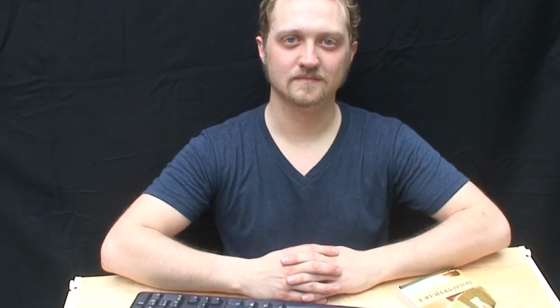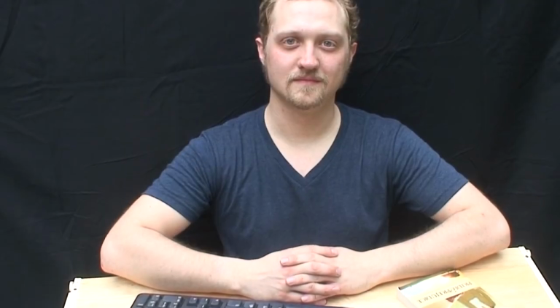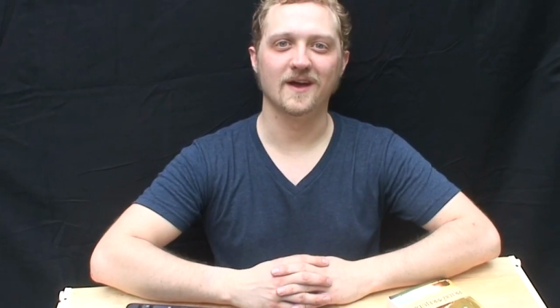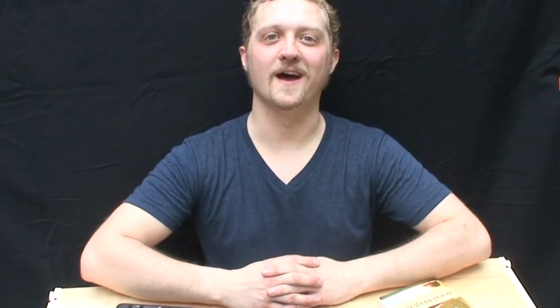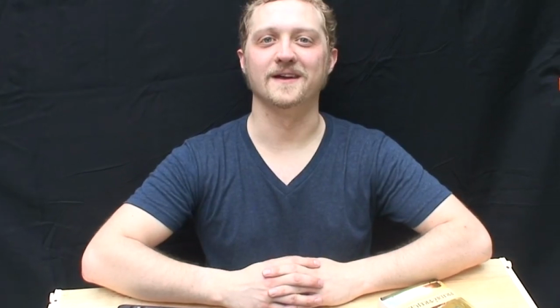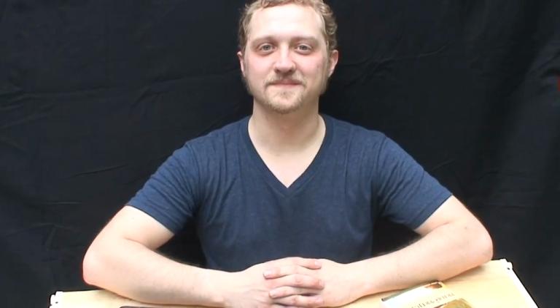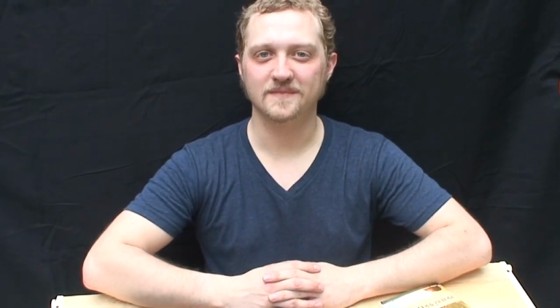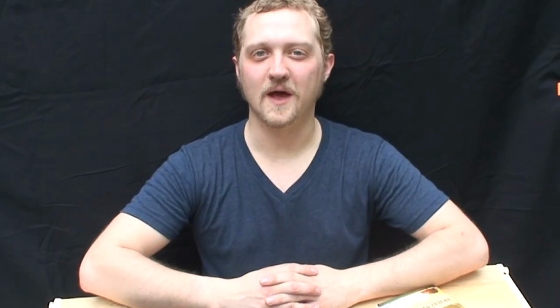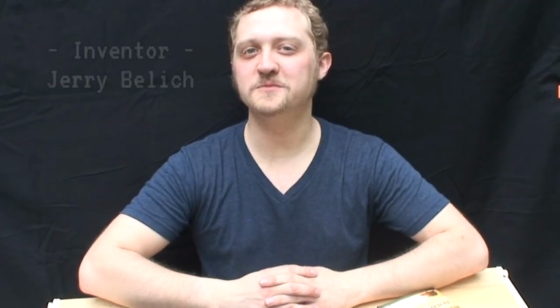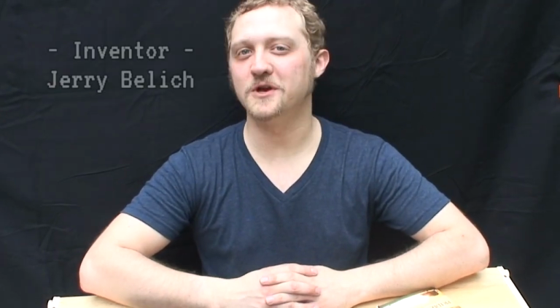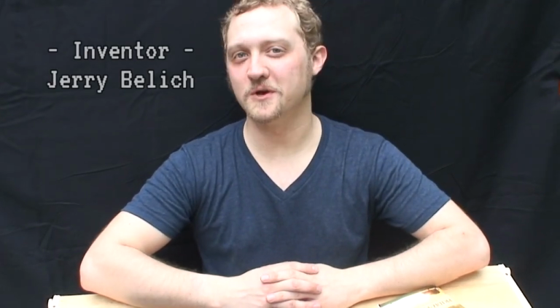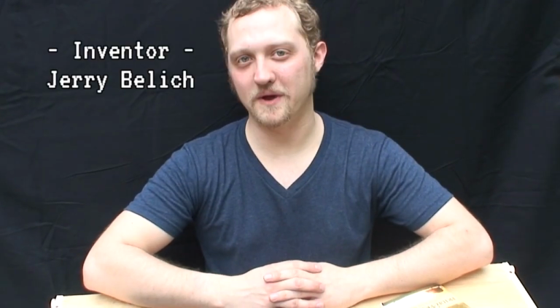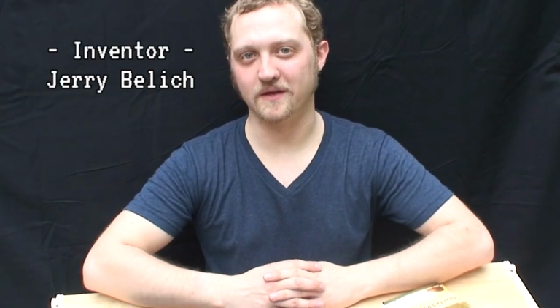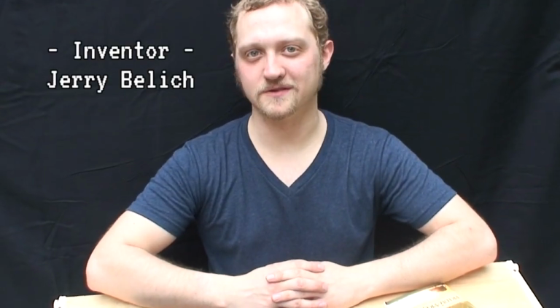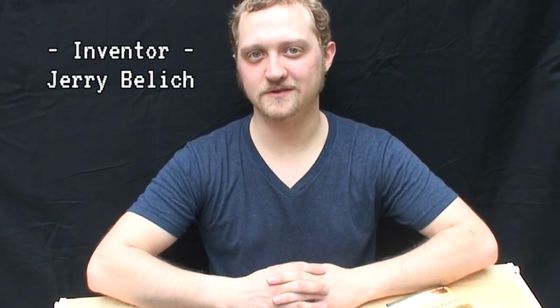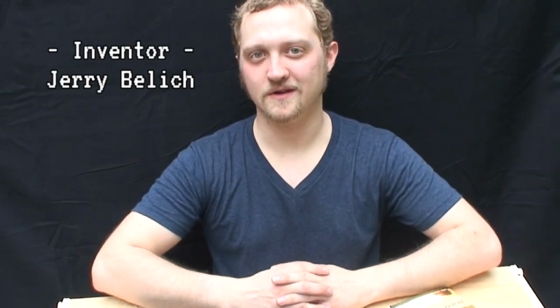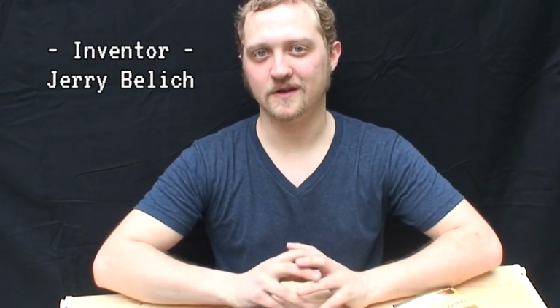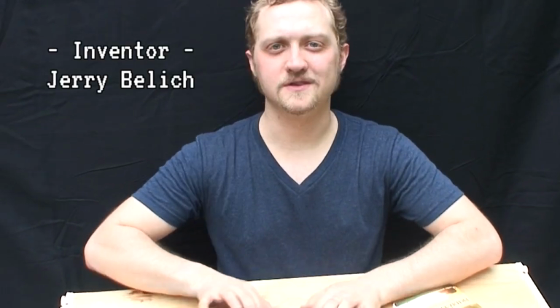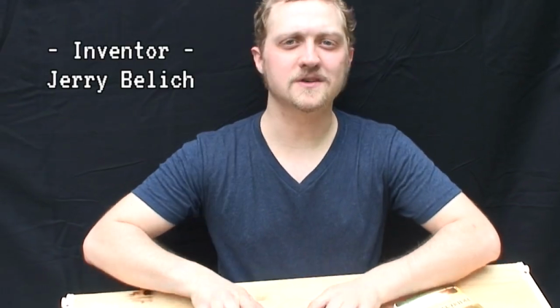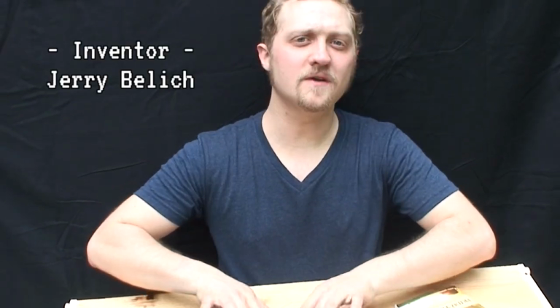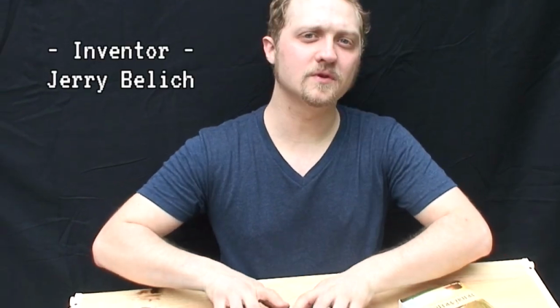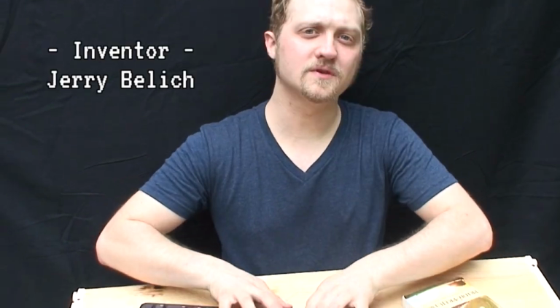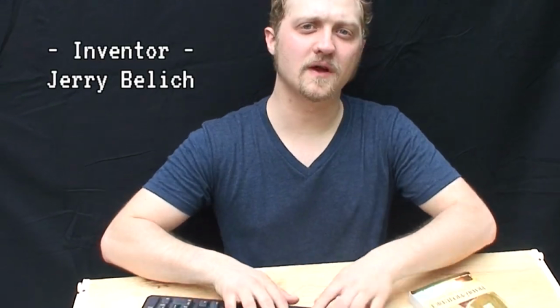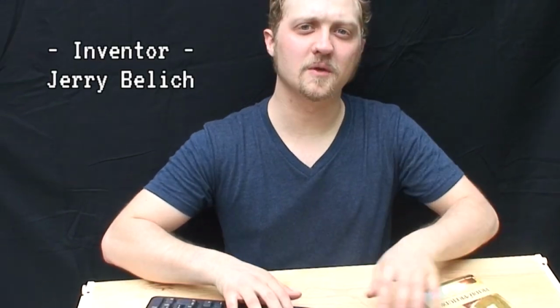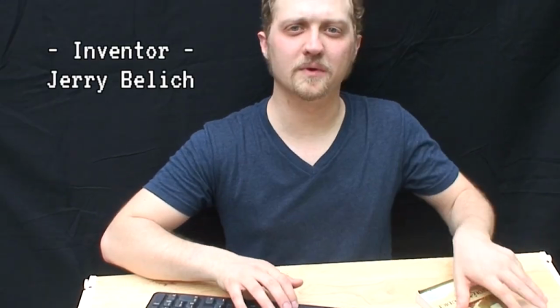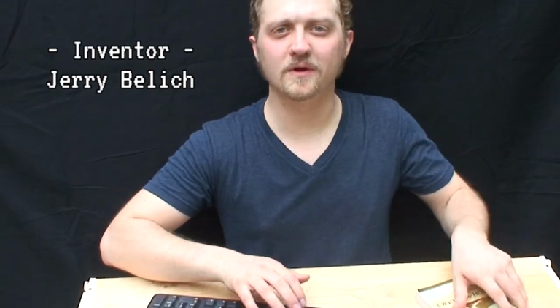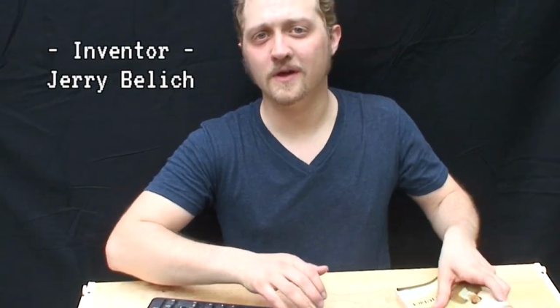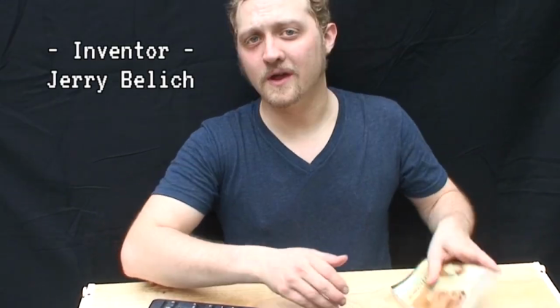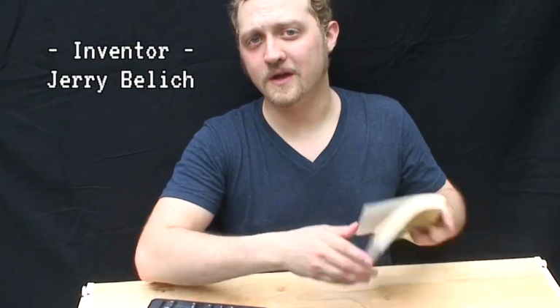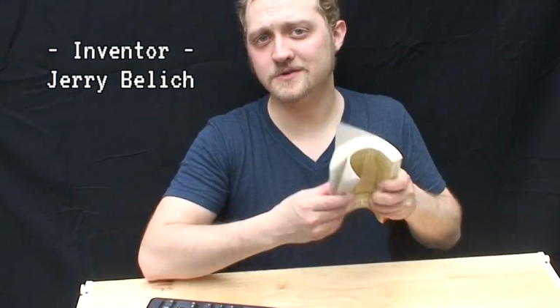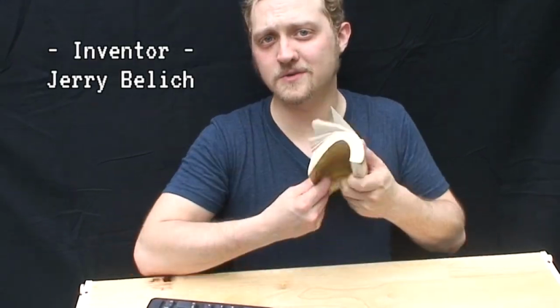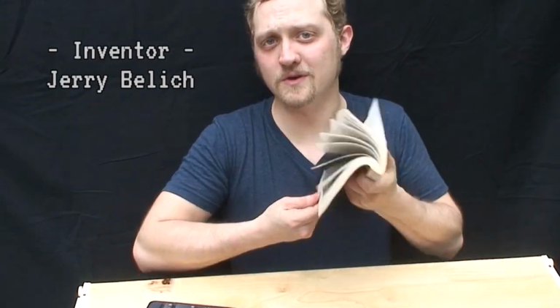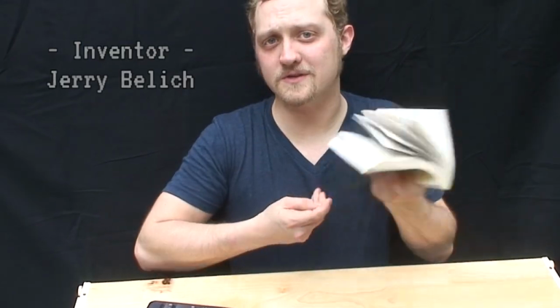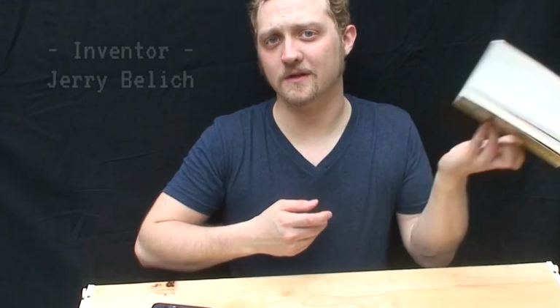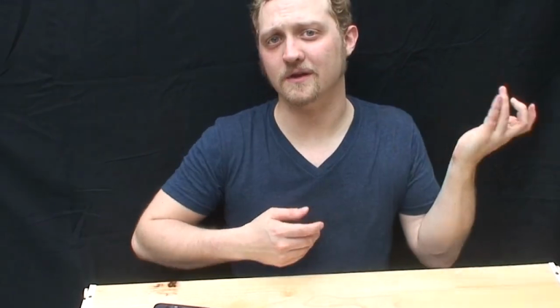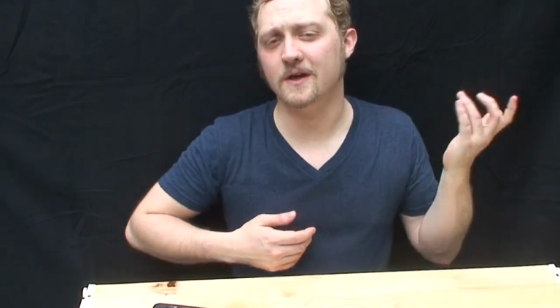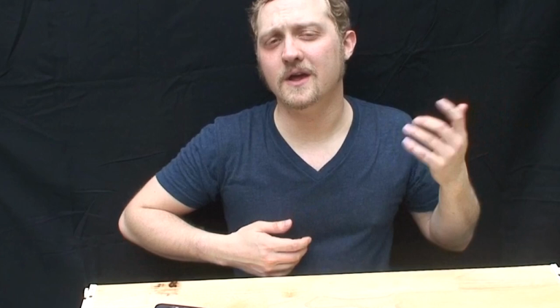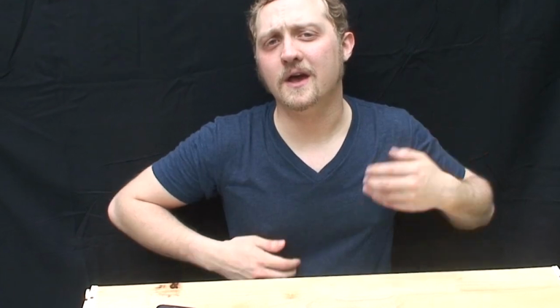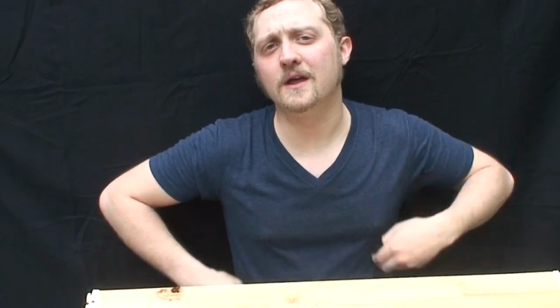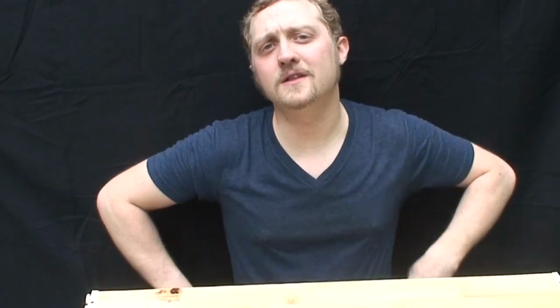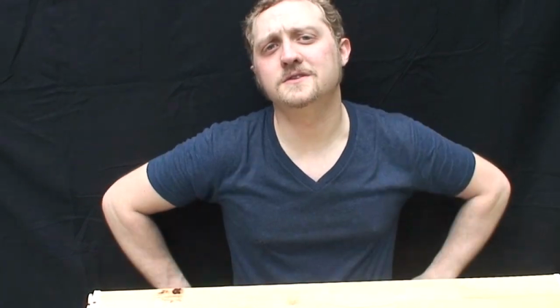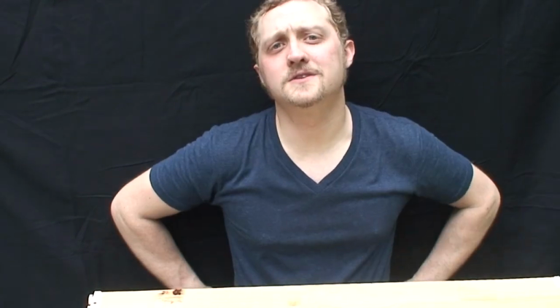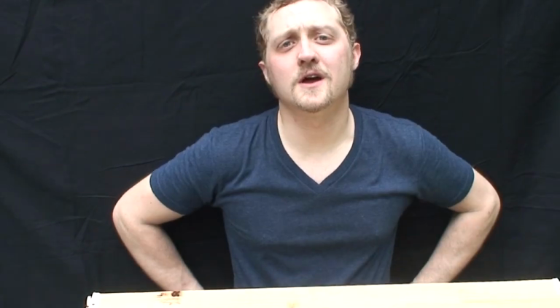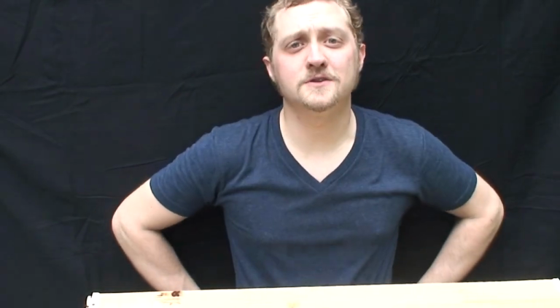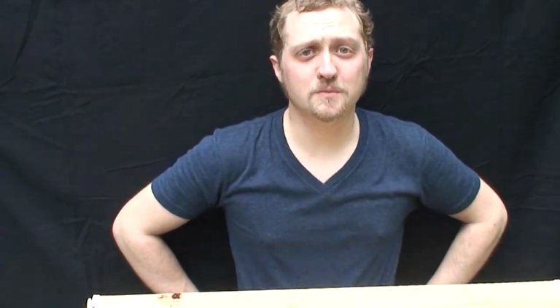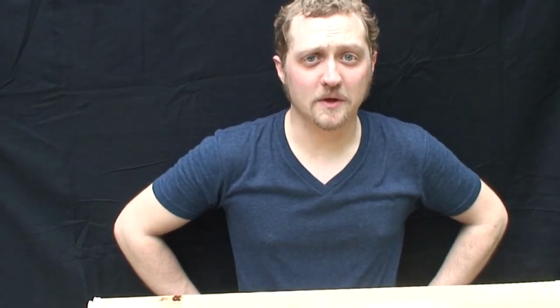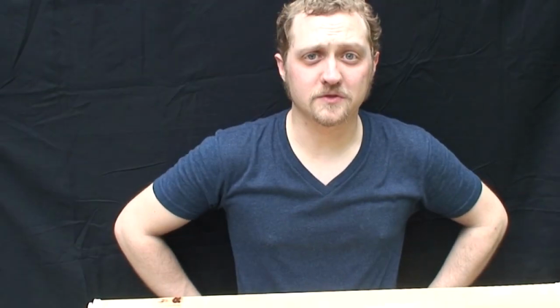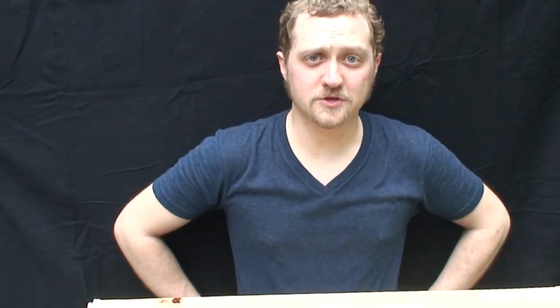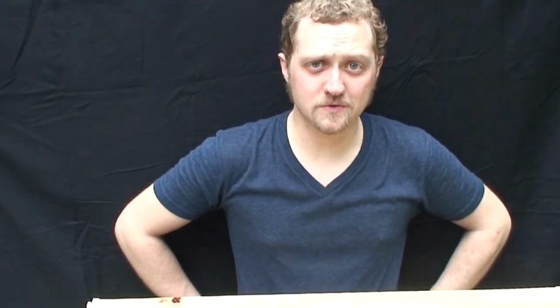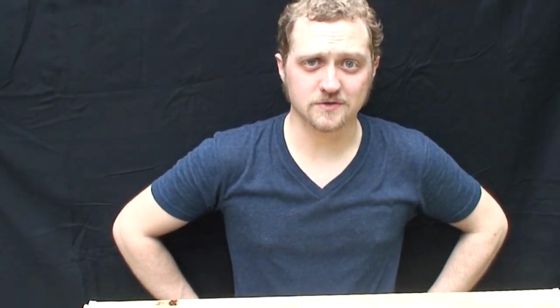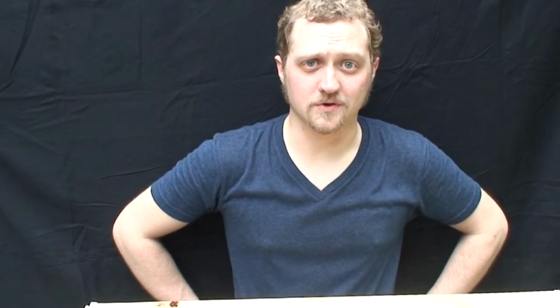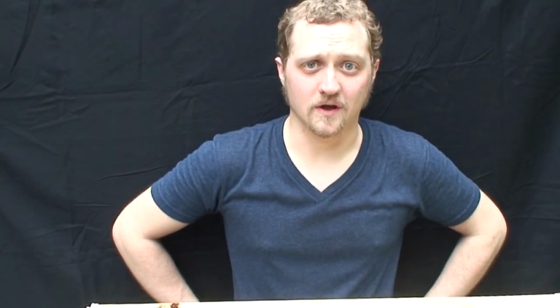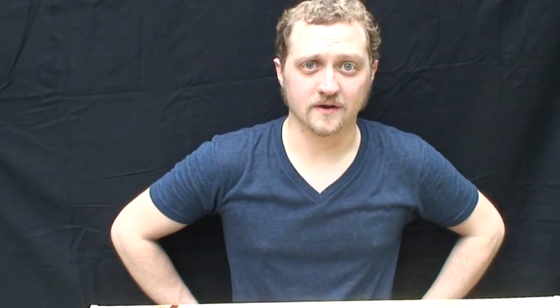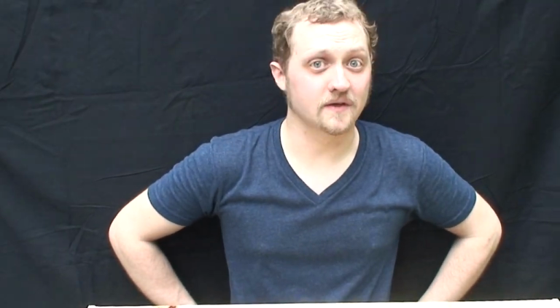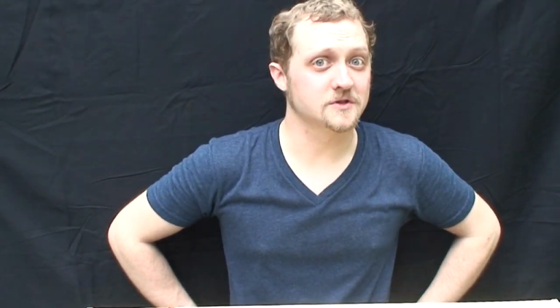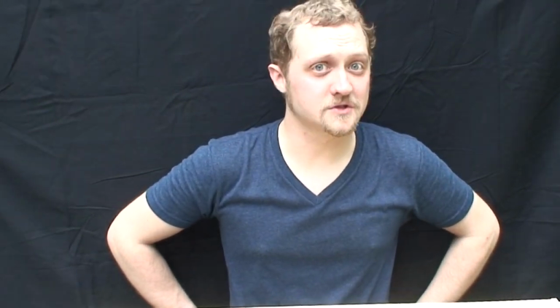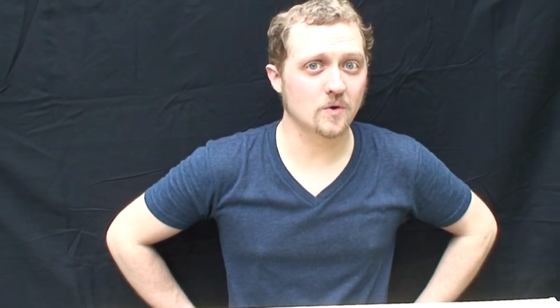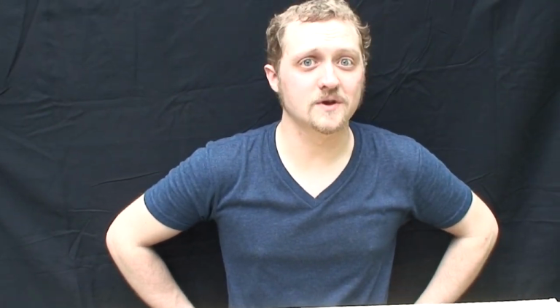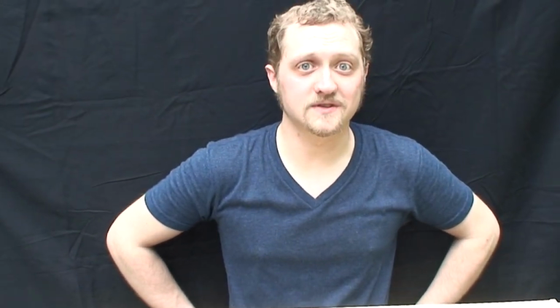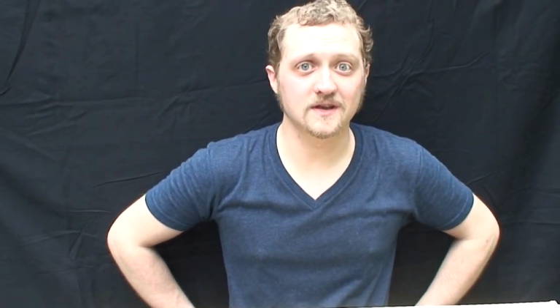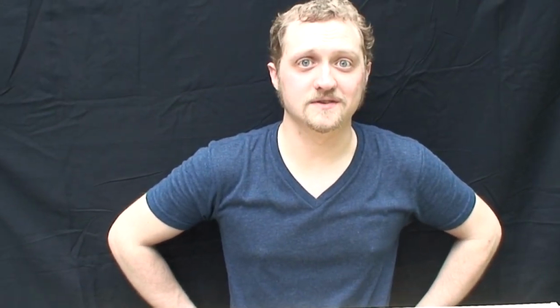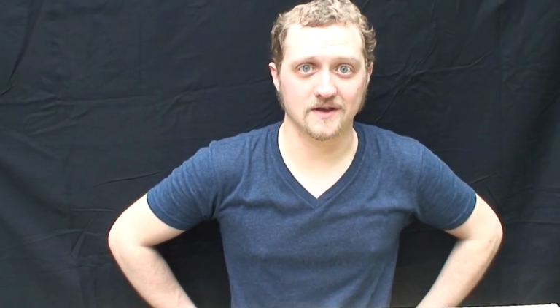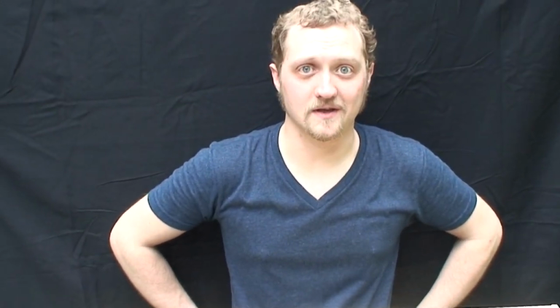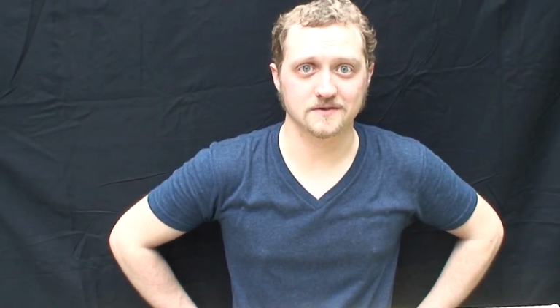Hi, I'm Jerry Belich, a software developer and a storyteller, and I'd like to talk to you about the Choosatron and the stories it tells.